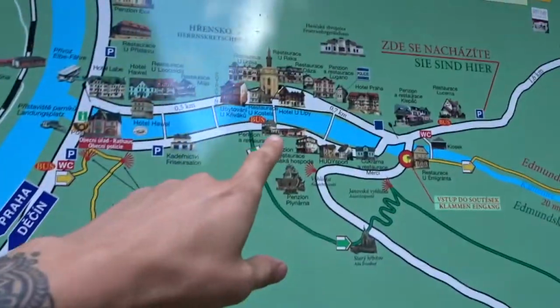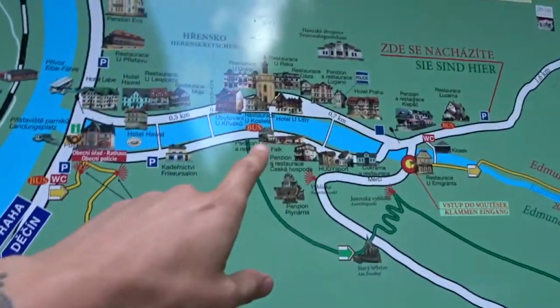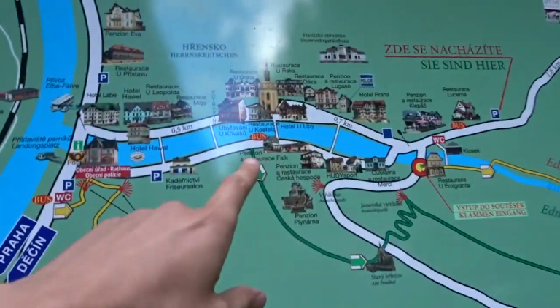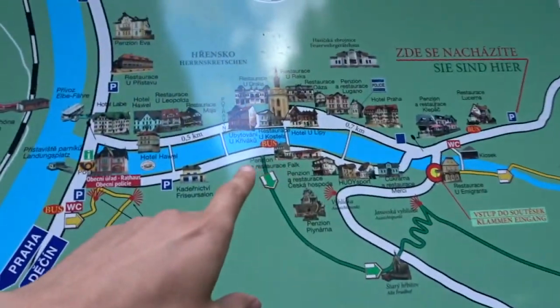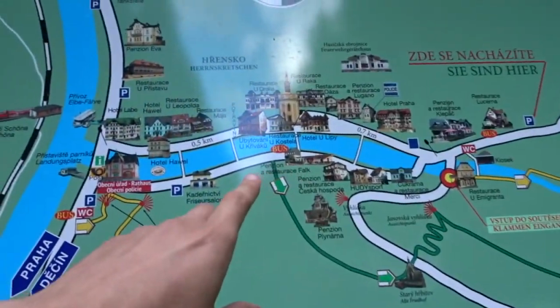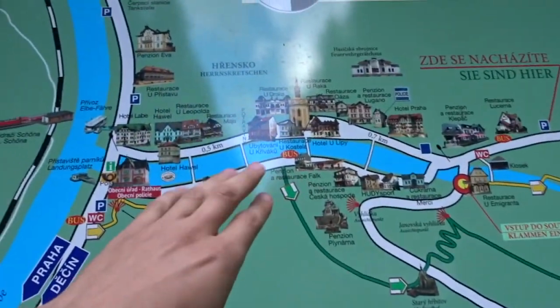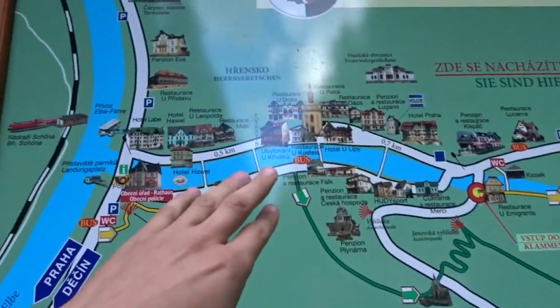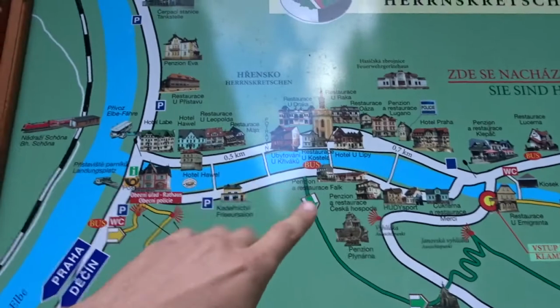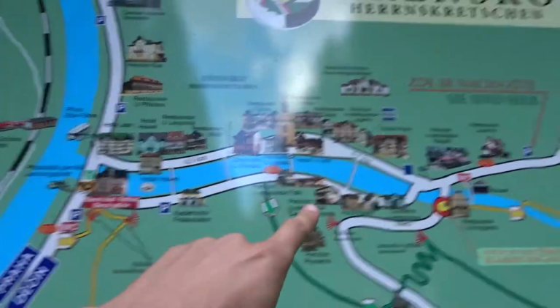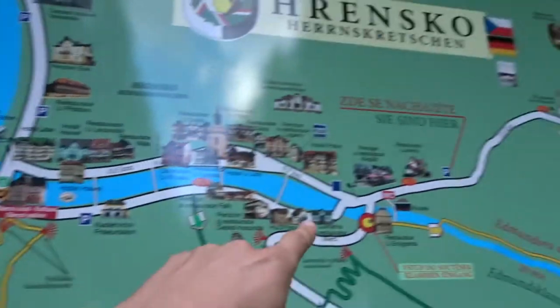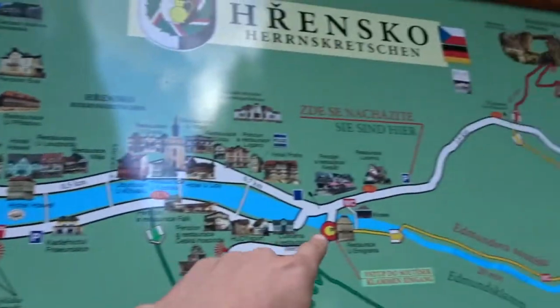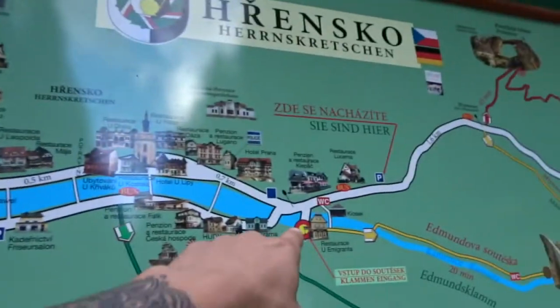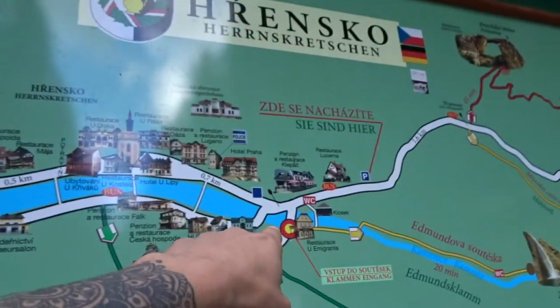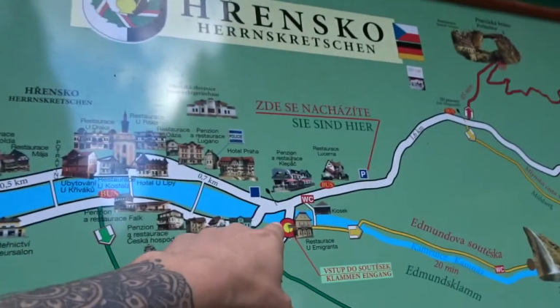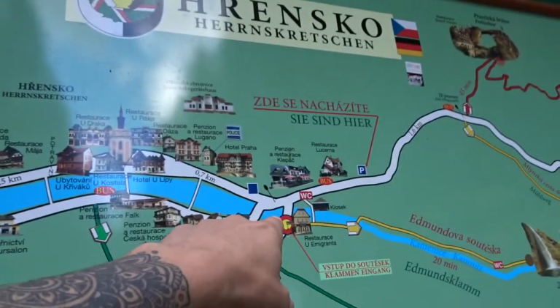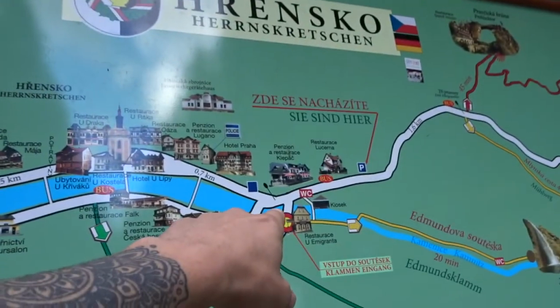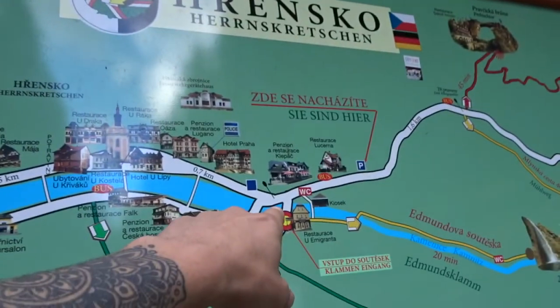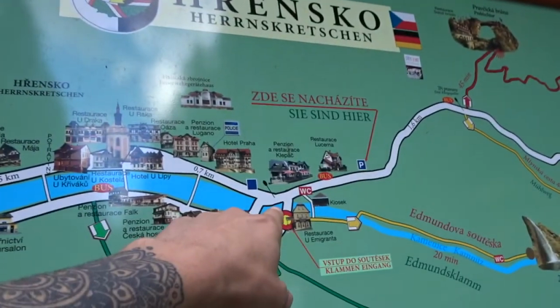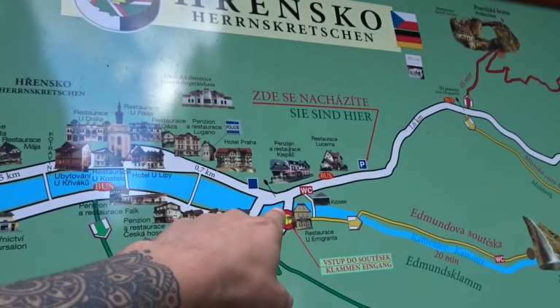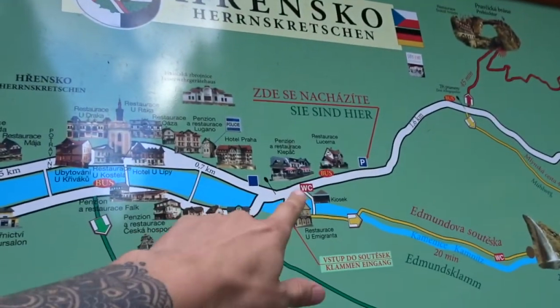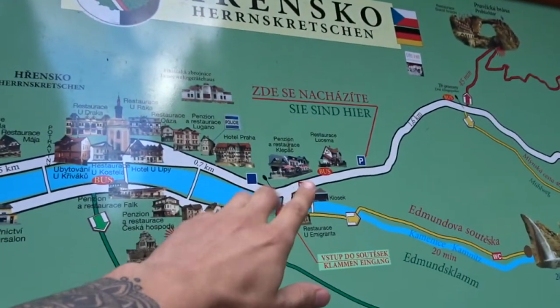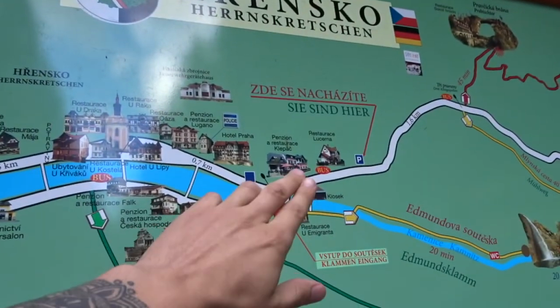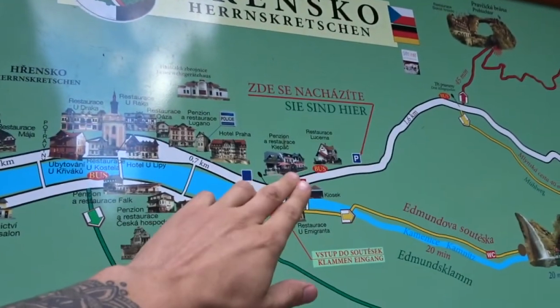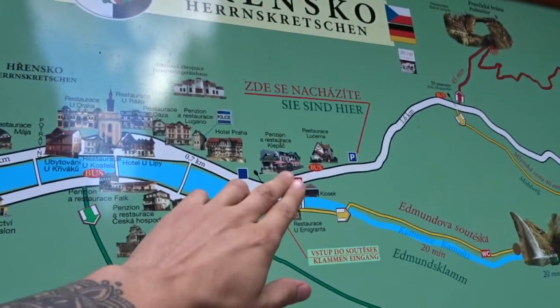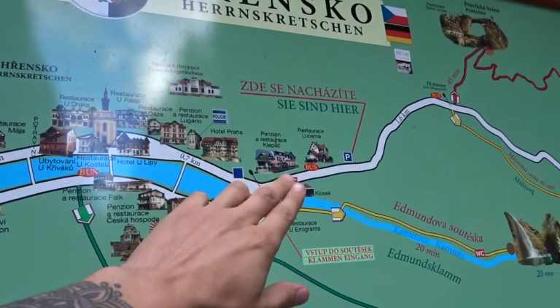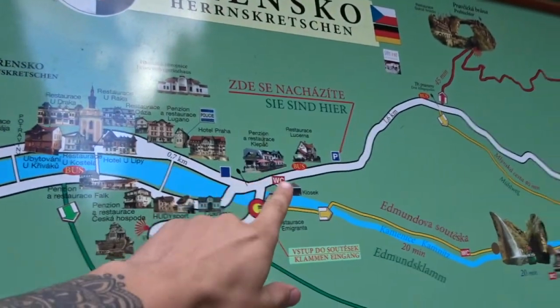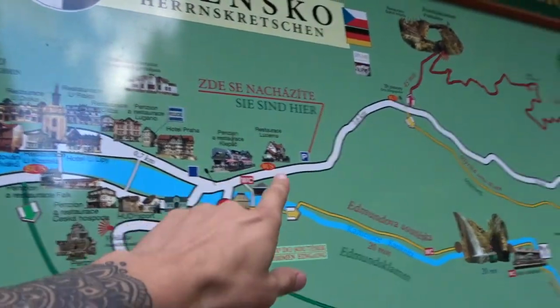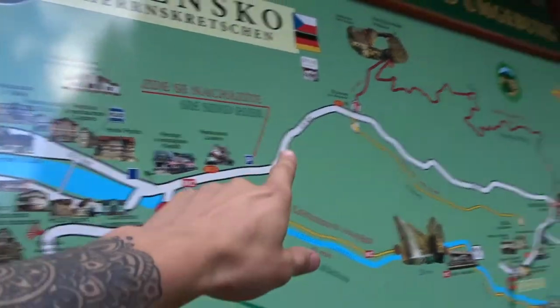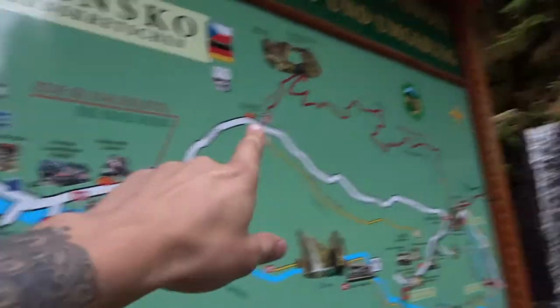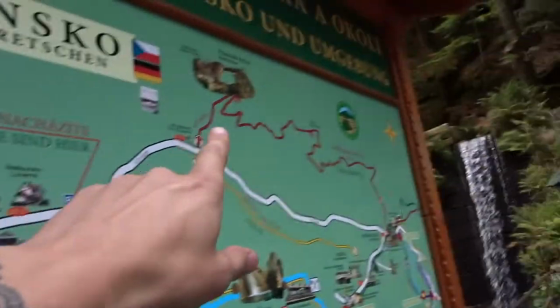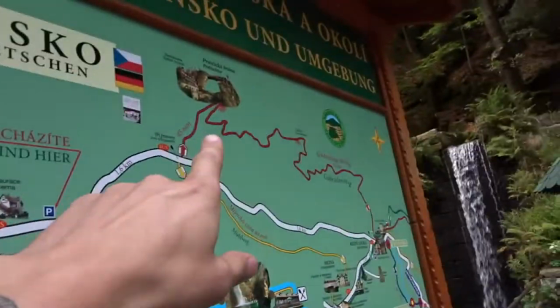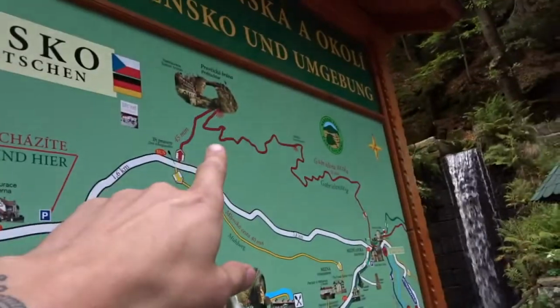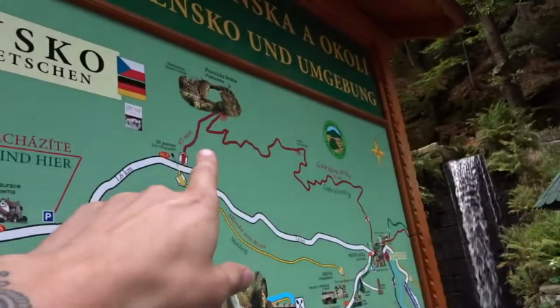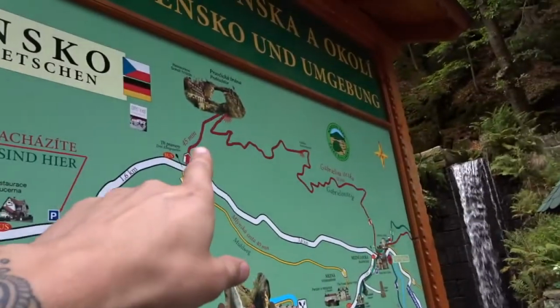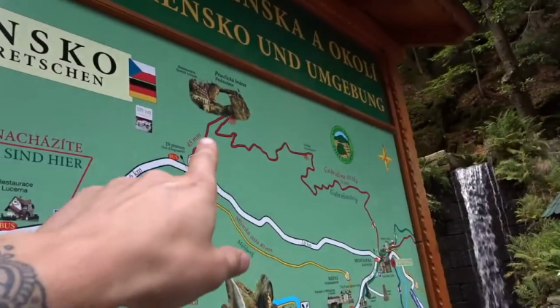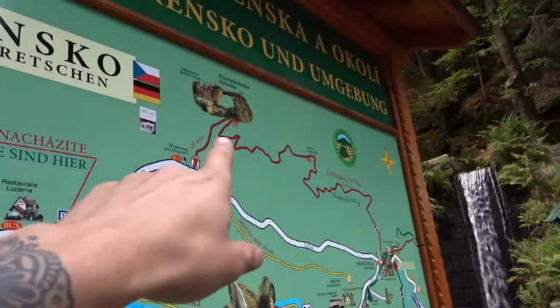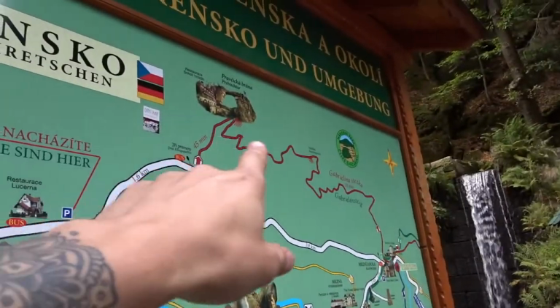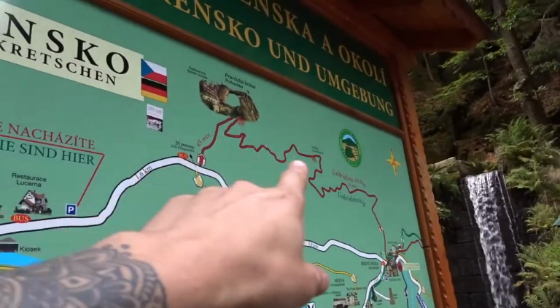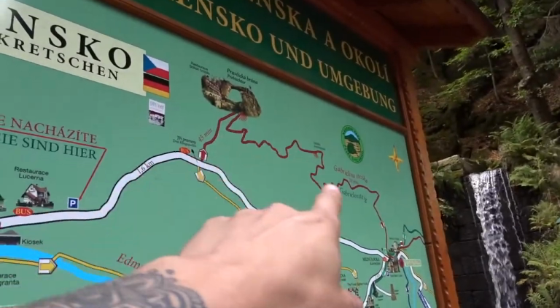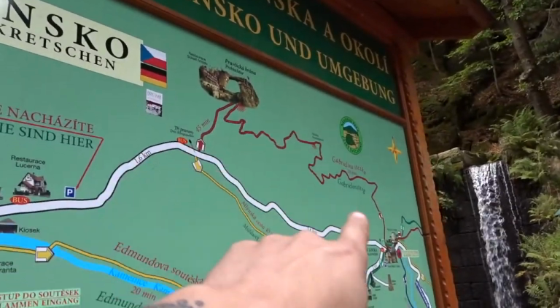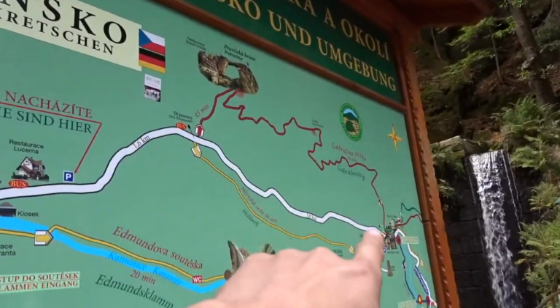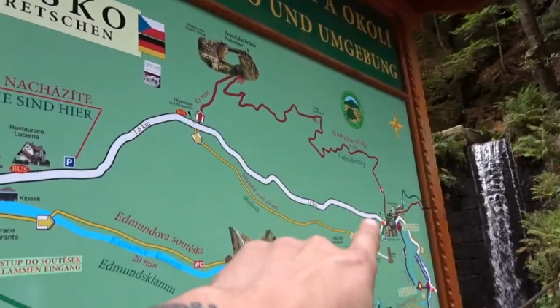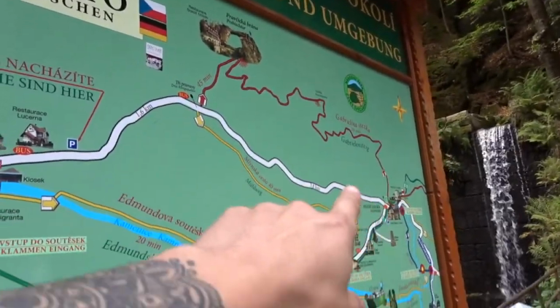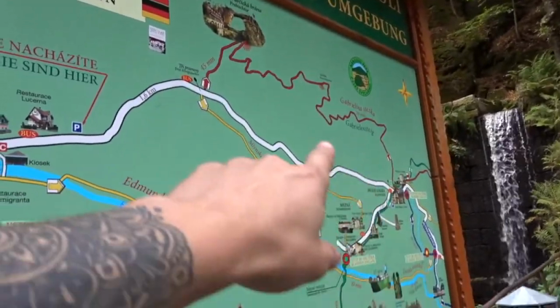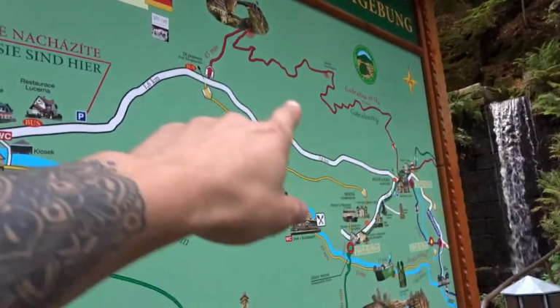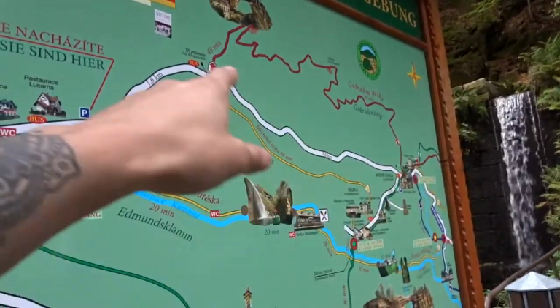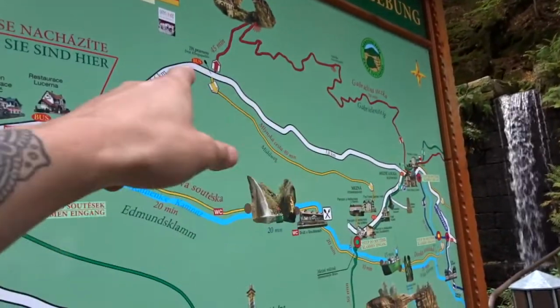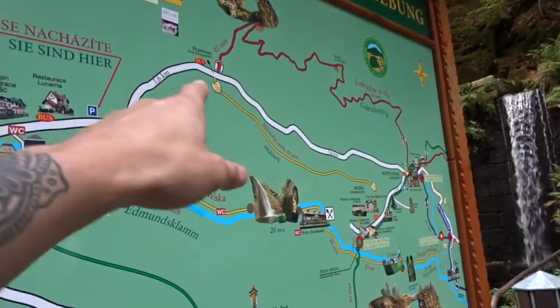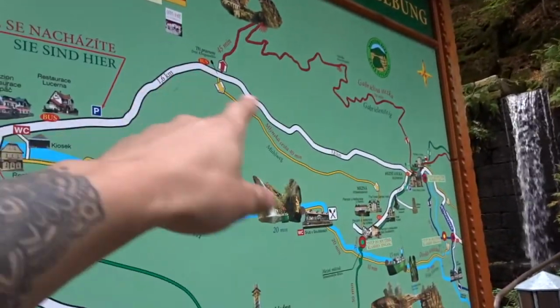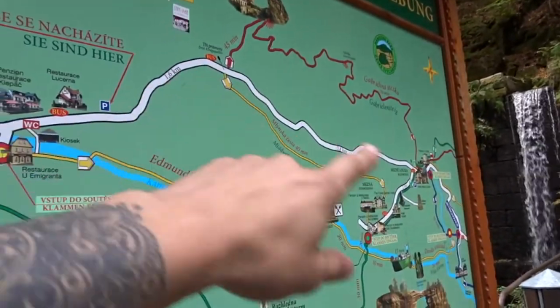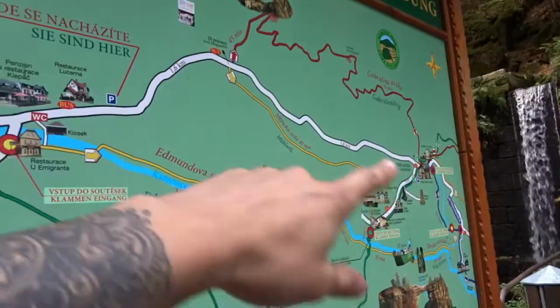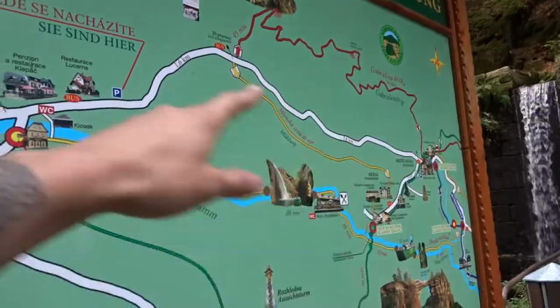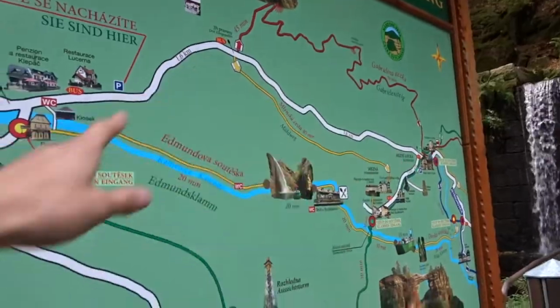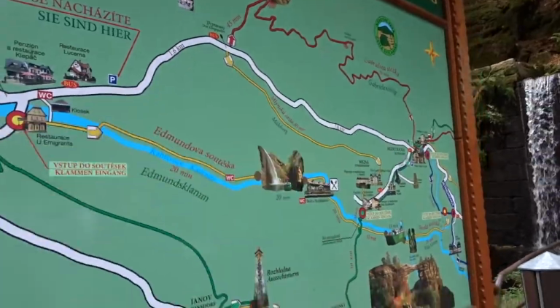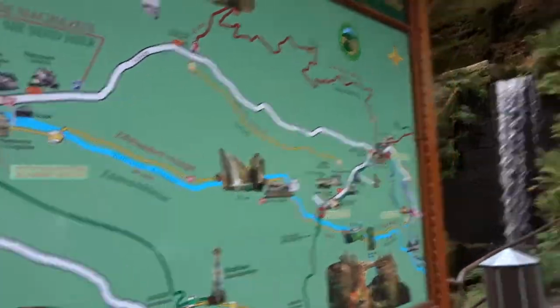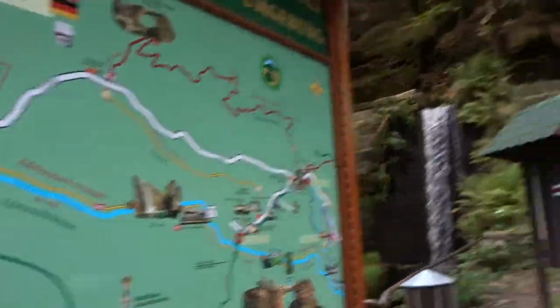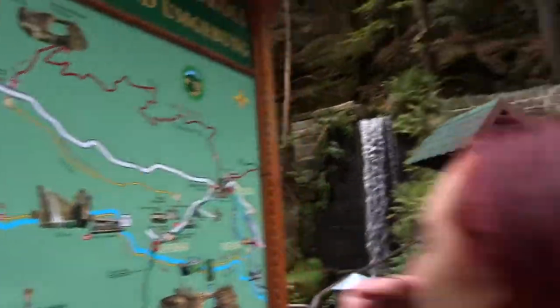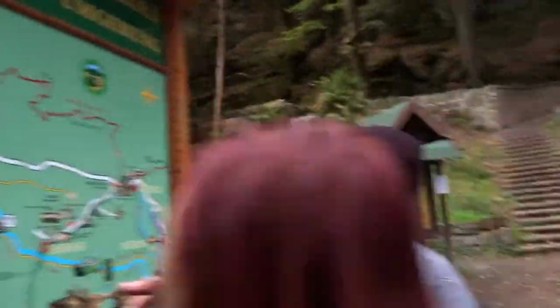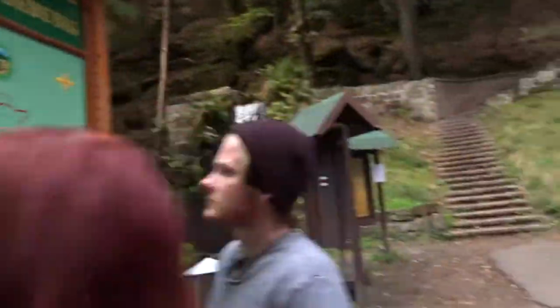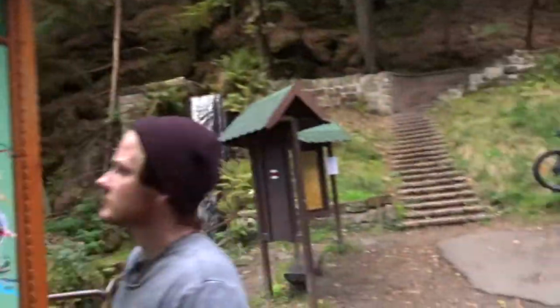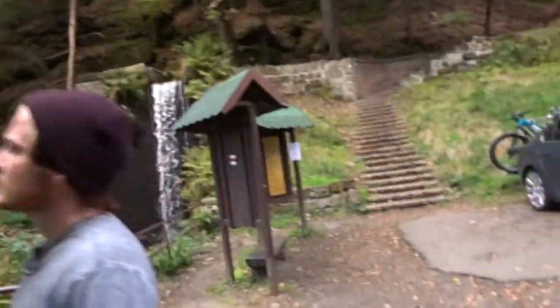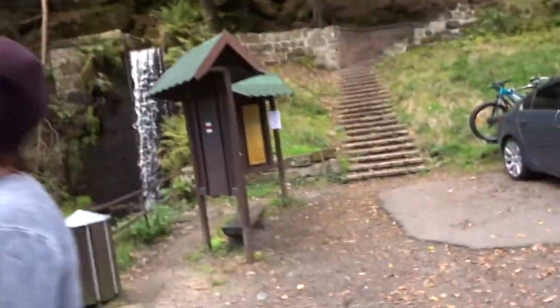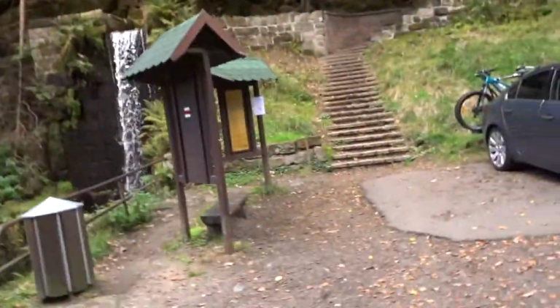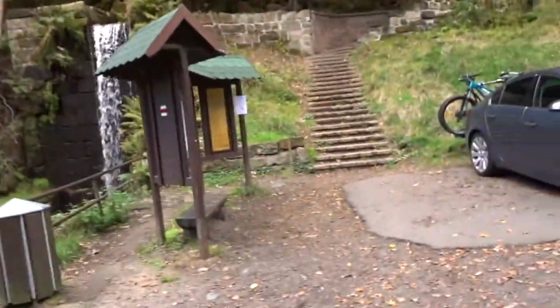We're going on the red route — somewhere around there. Let's go close up with the waterfall, guys.